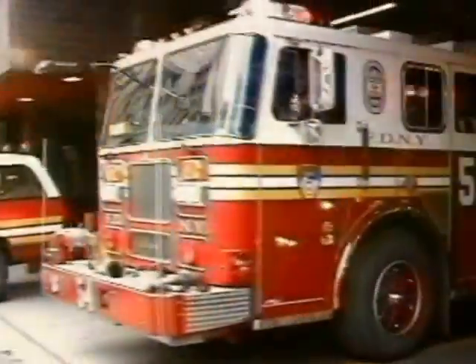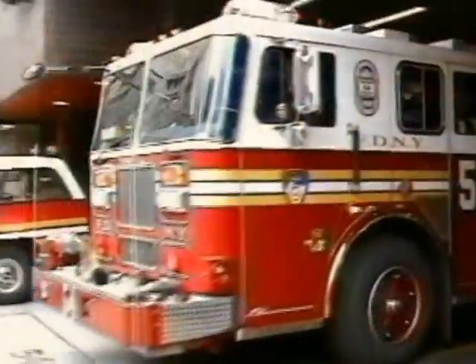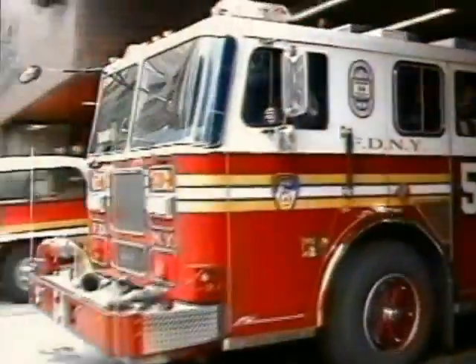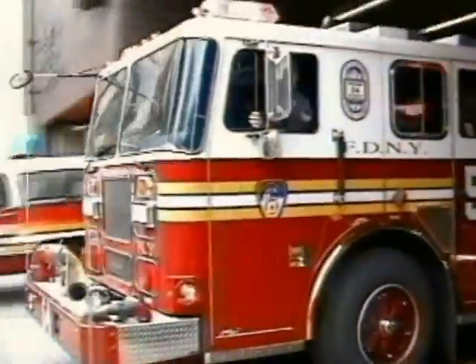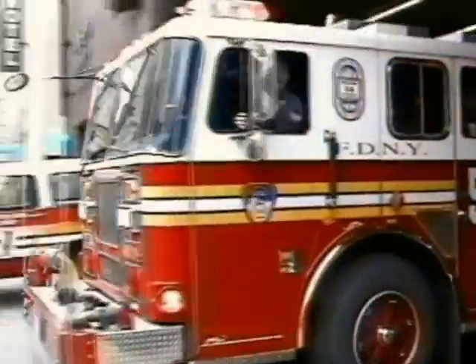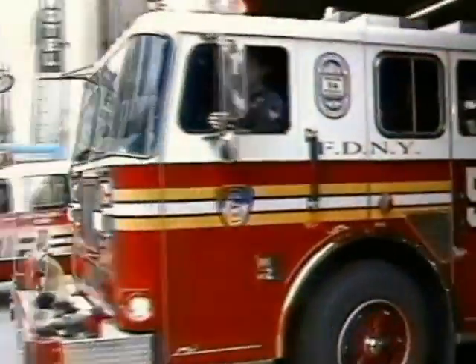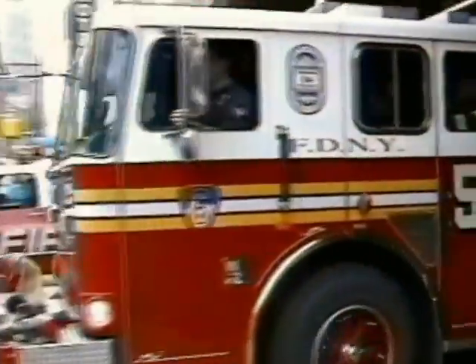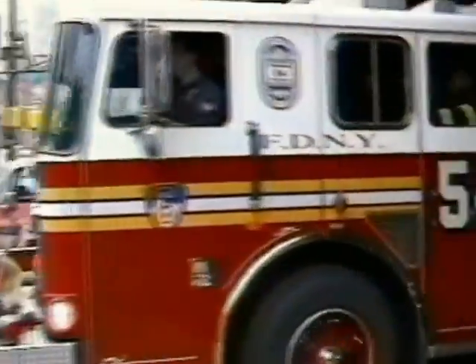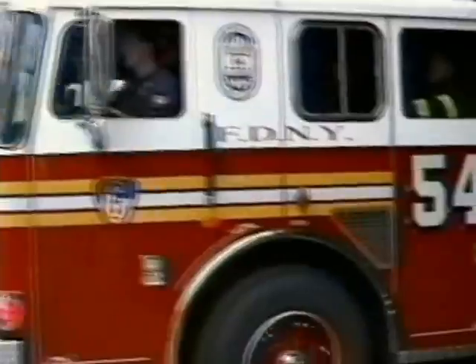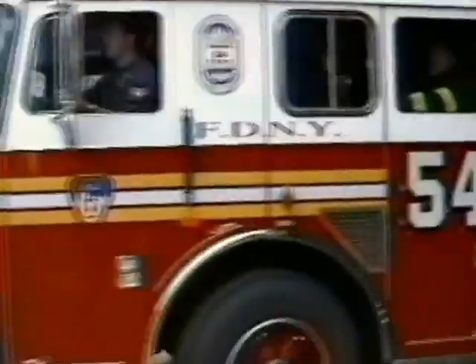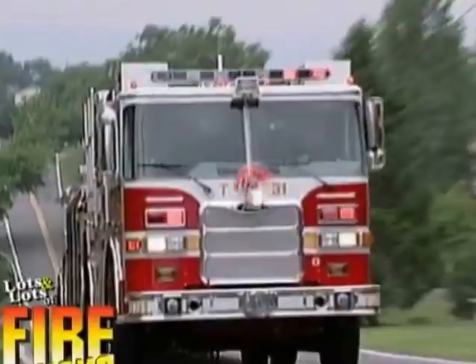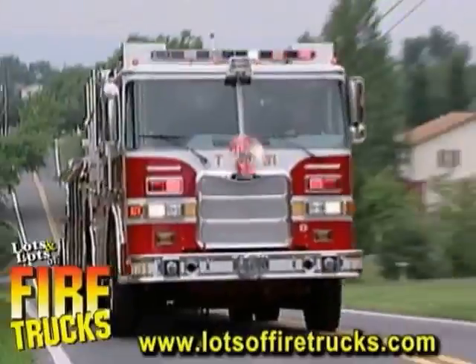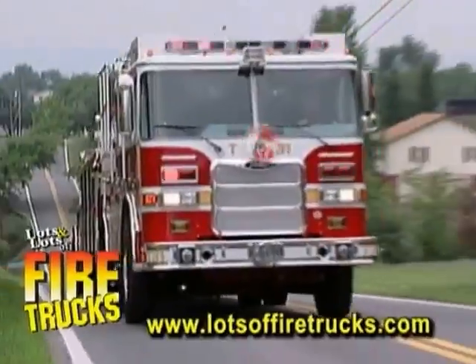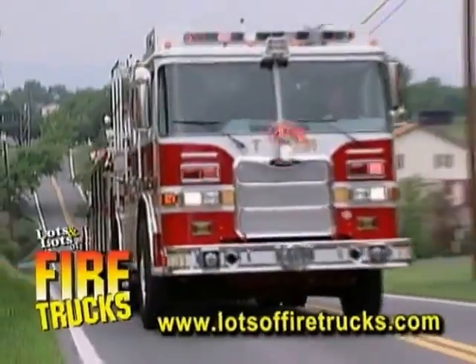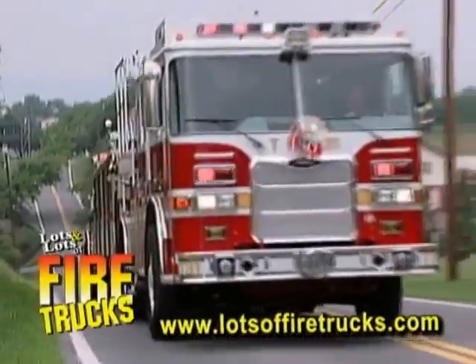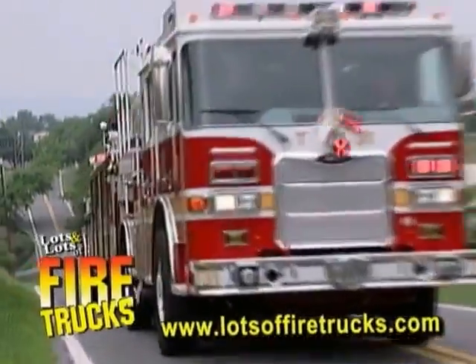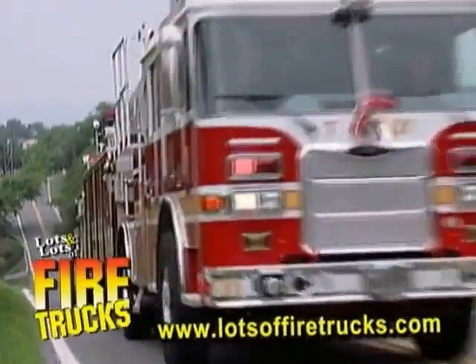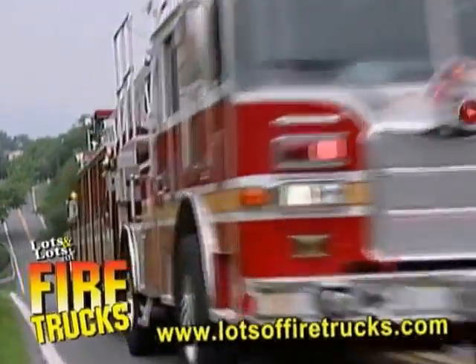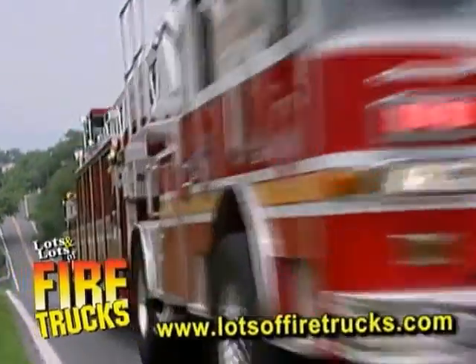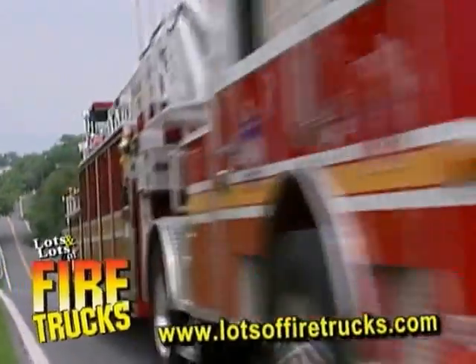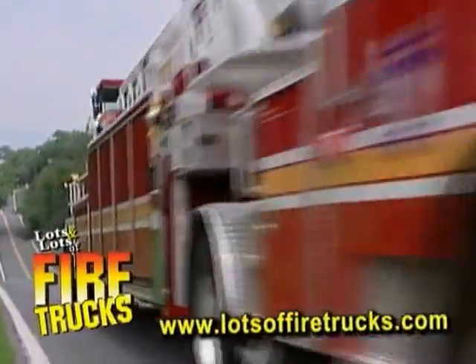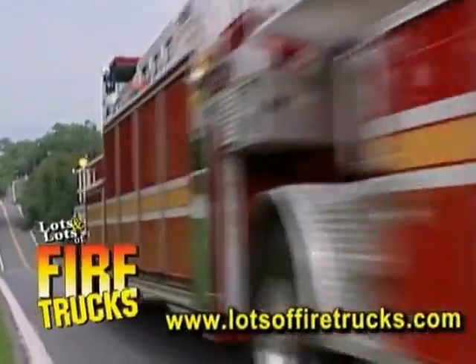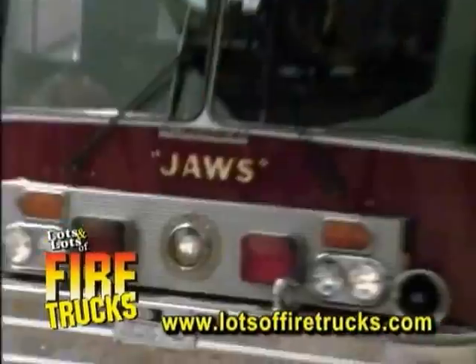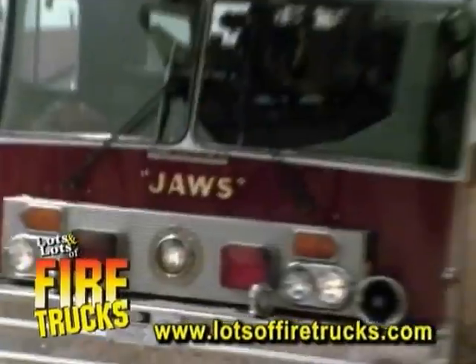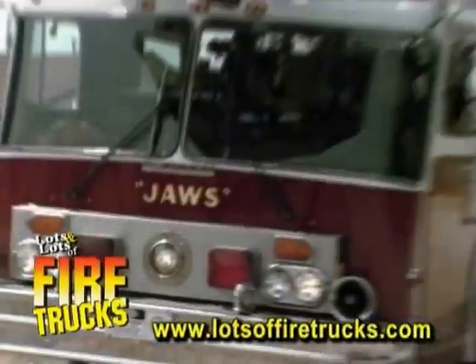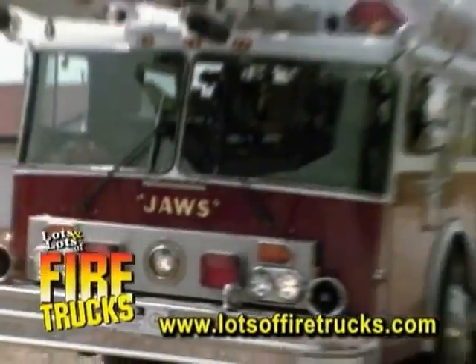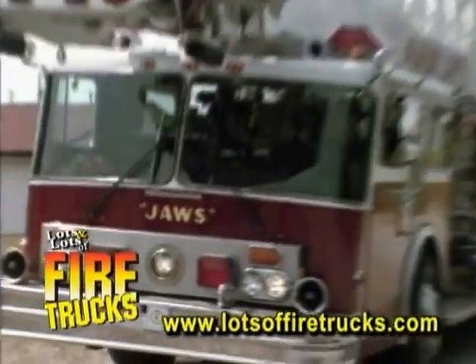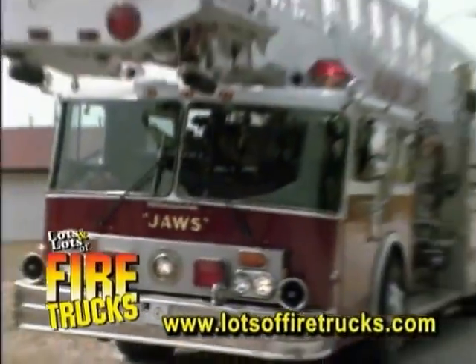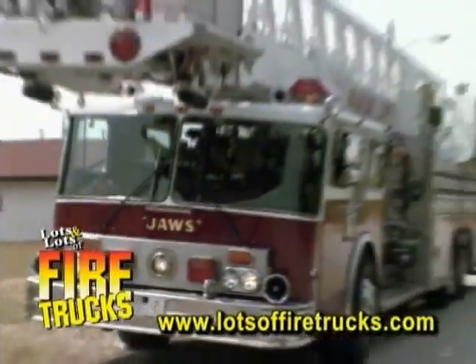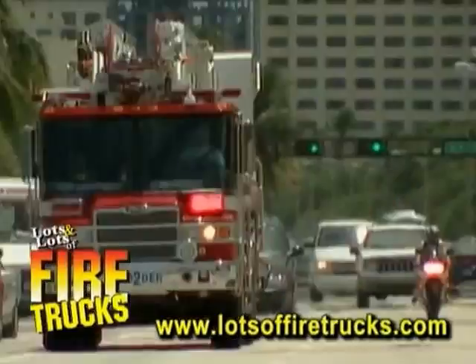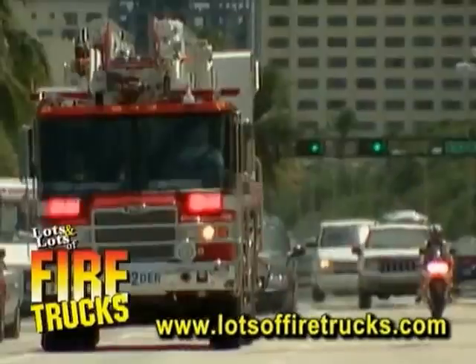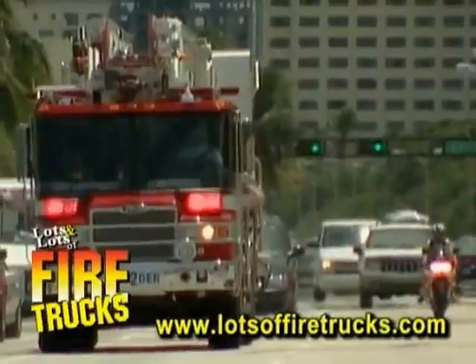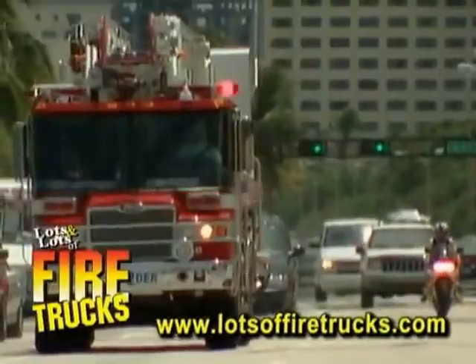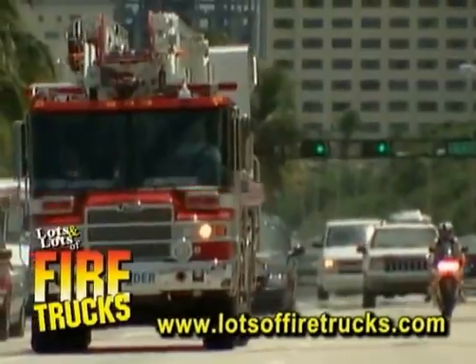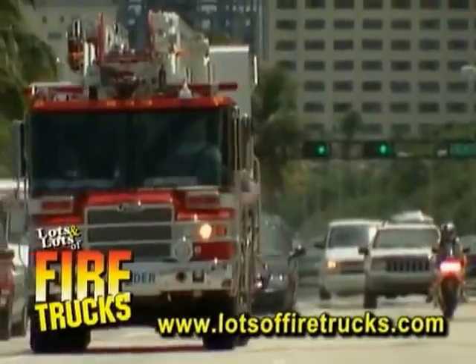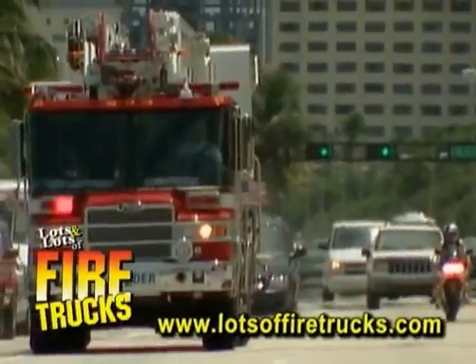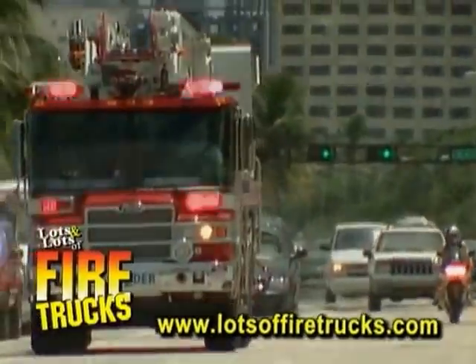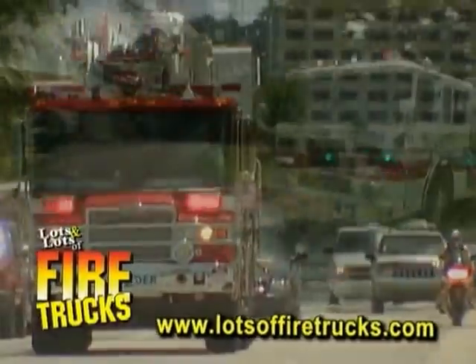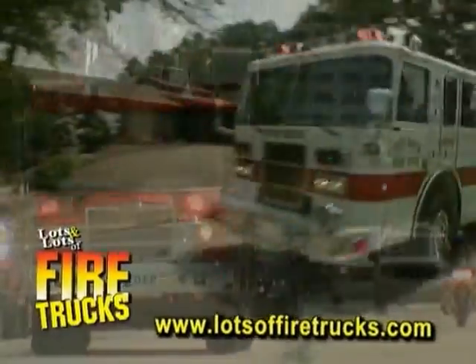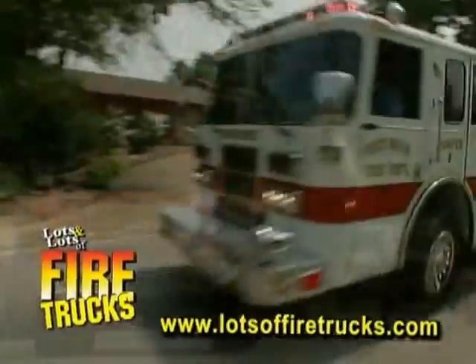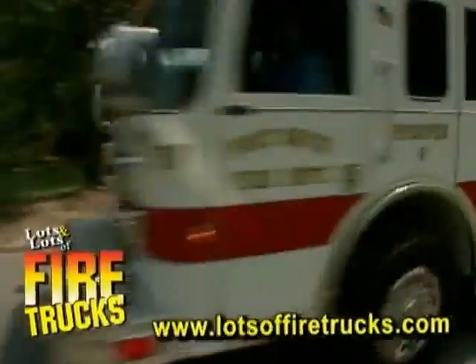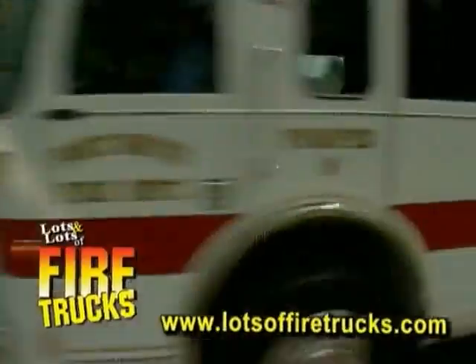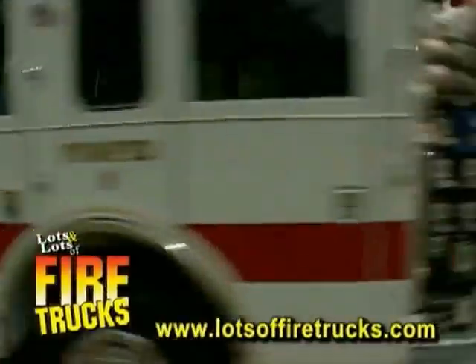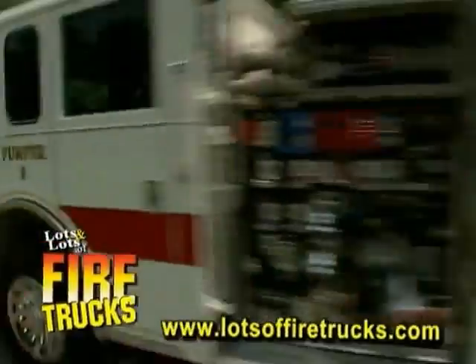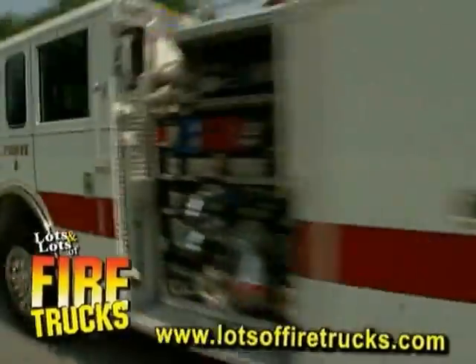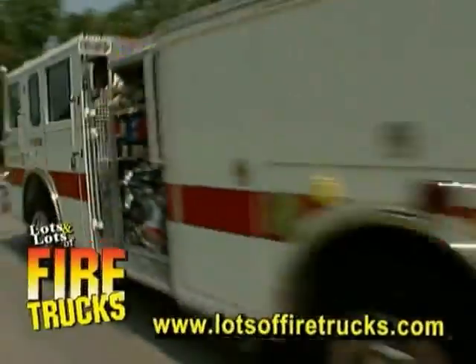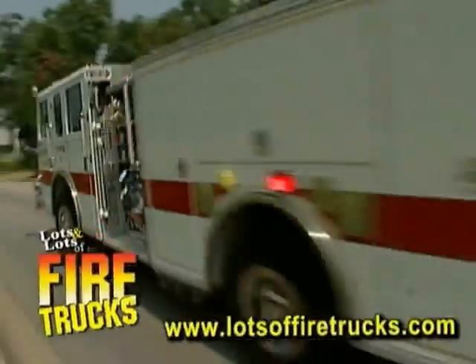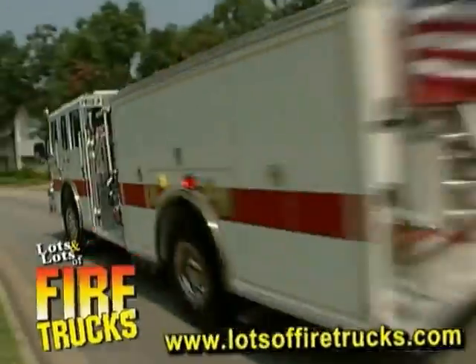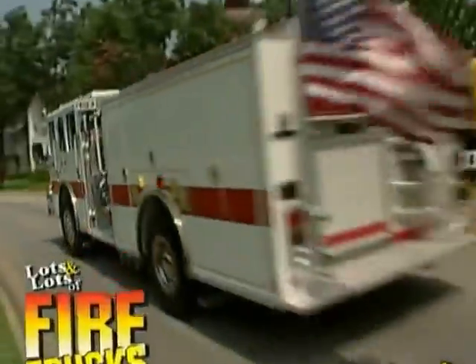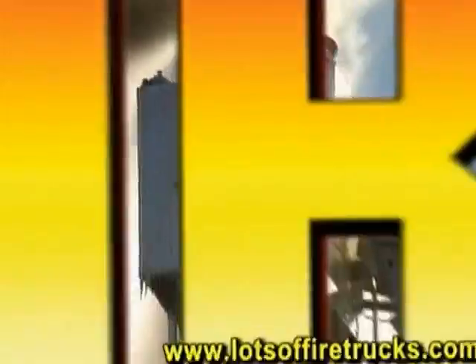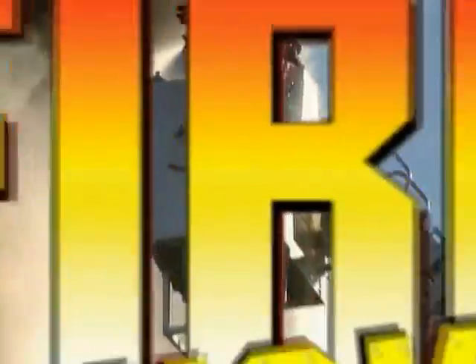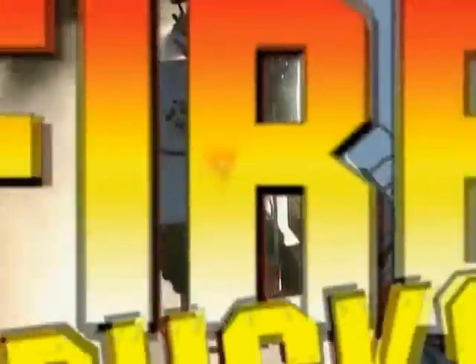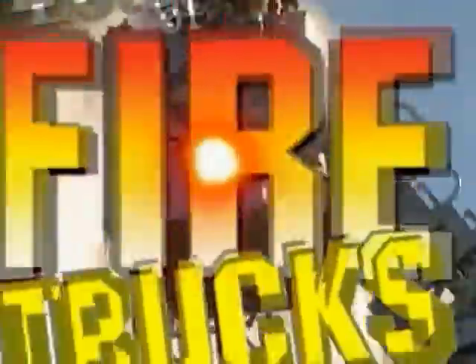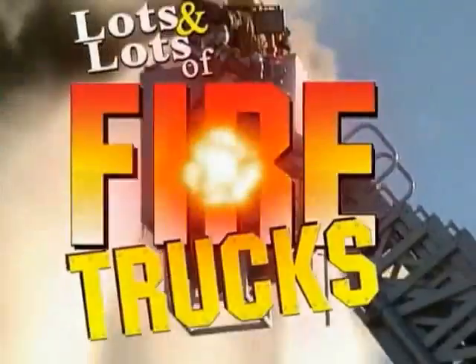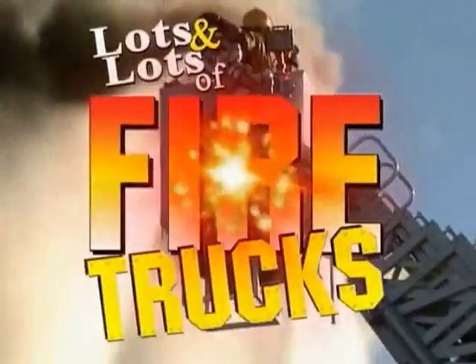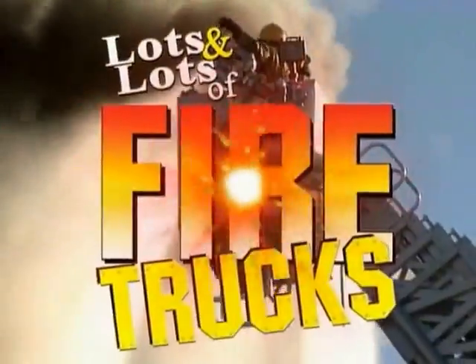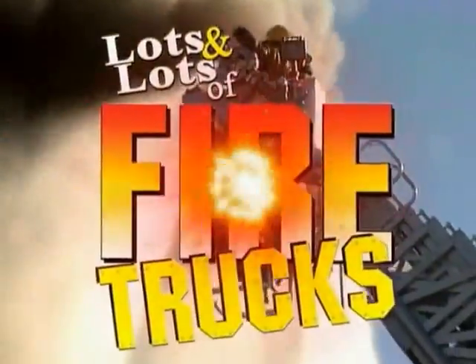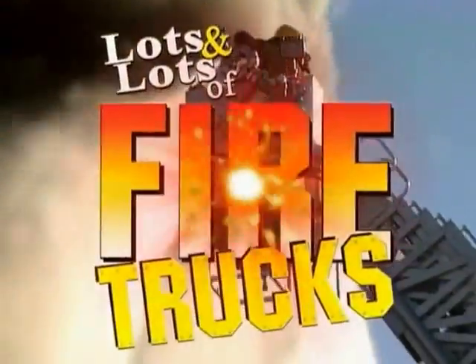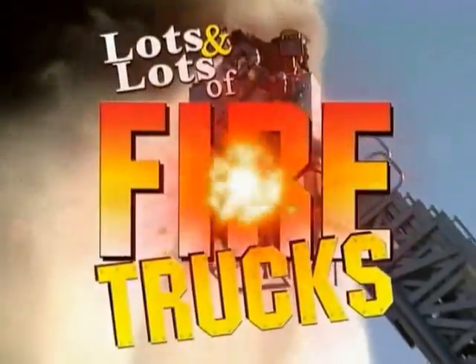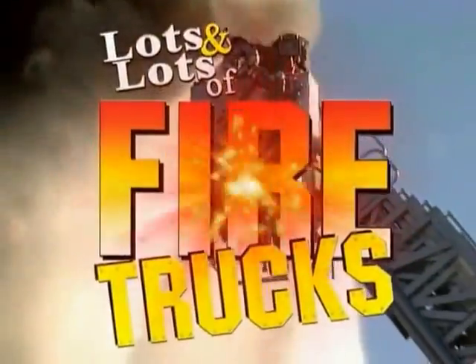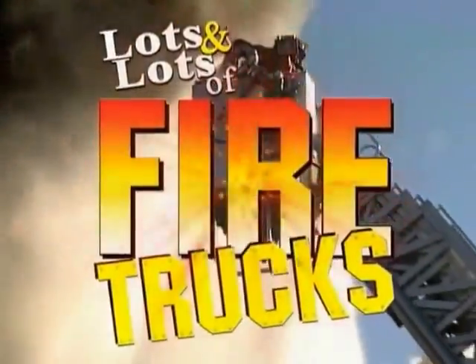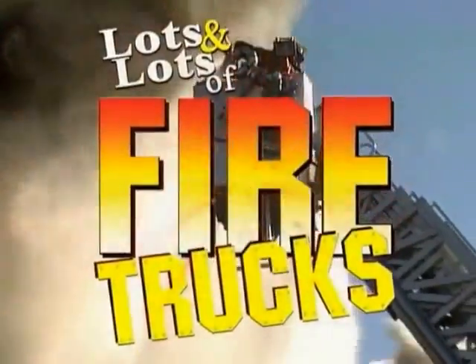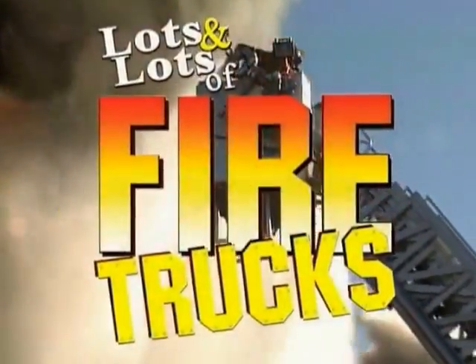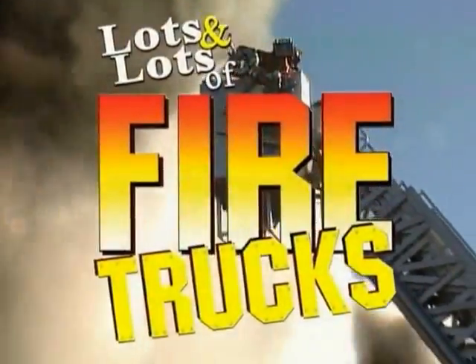Here they come, racing to the rescue, the biggest, bravest firefighting machines in the world. It's lots and lots of fire trucks.